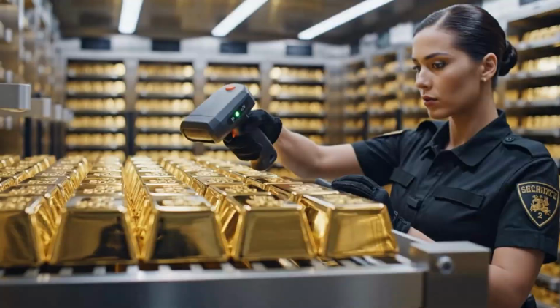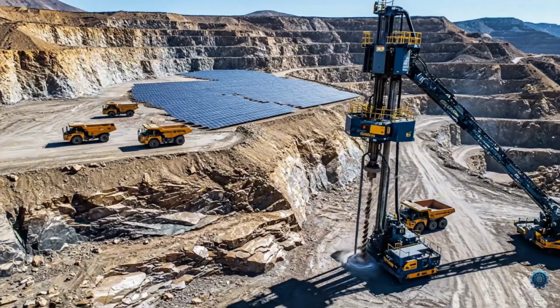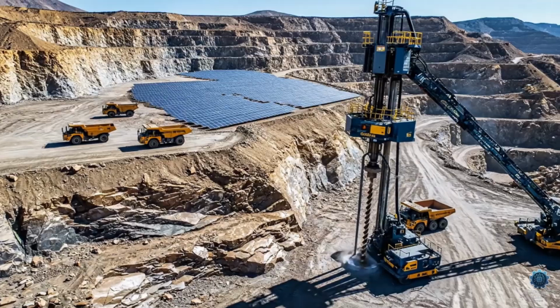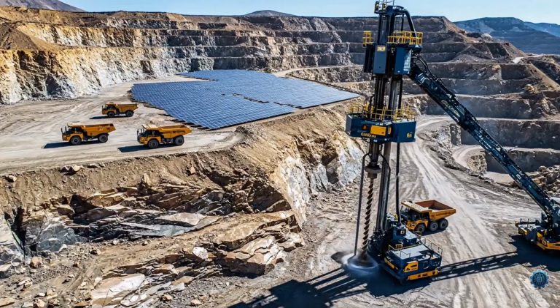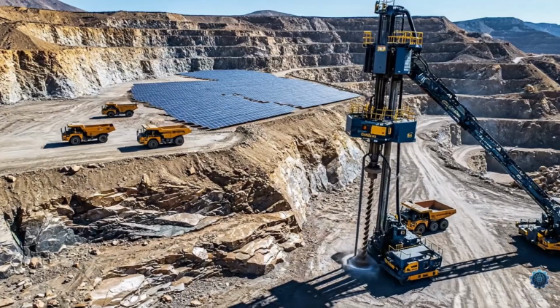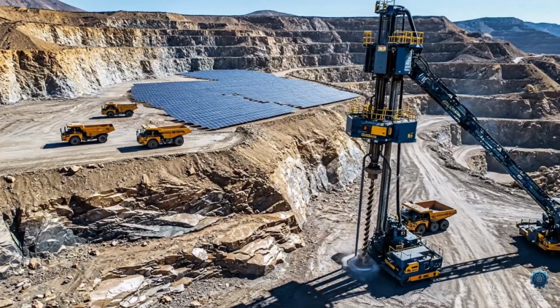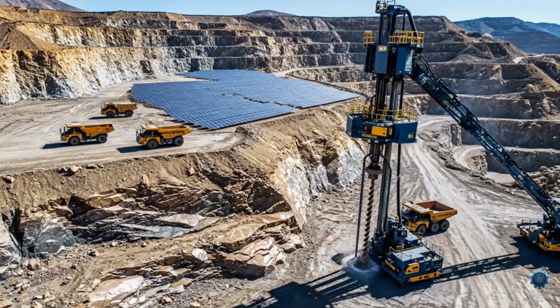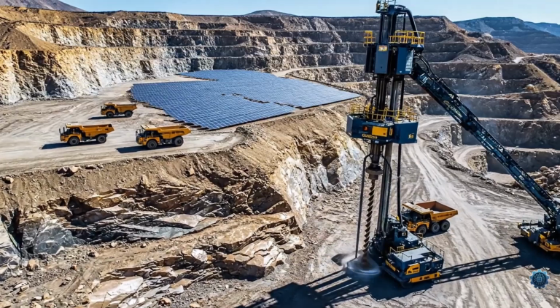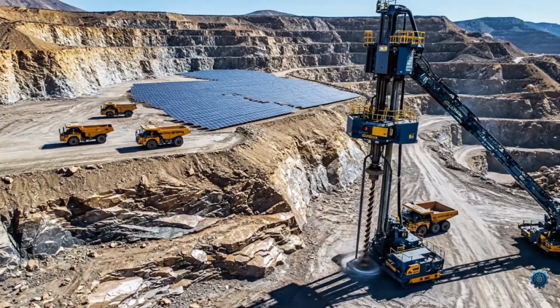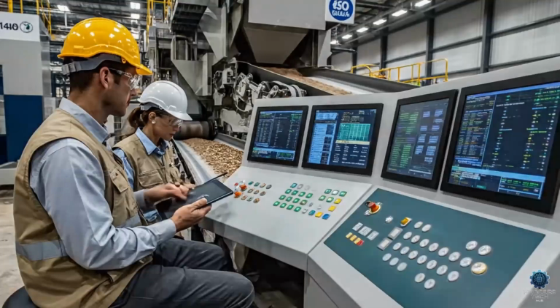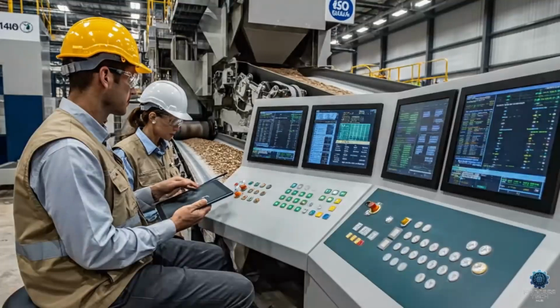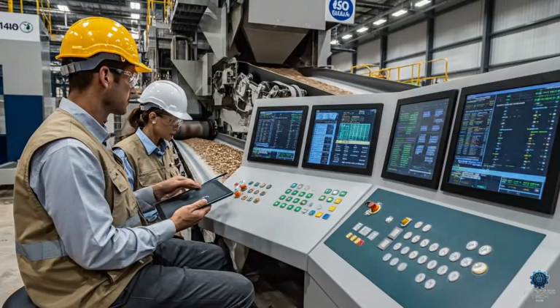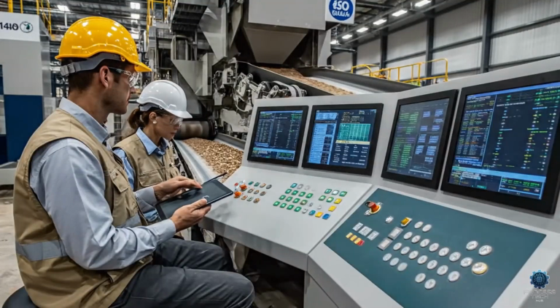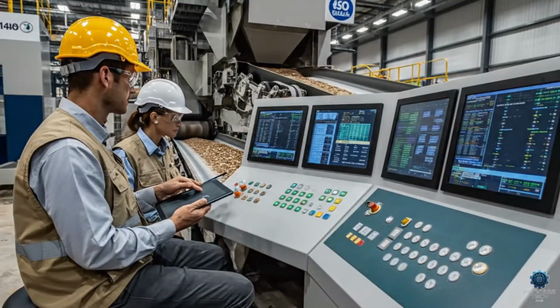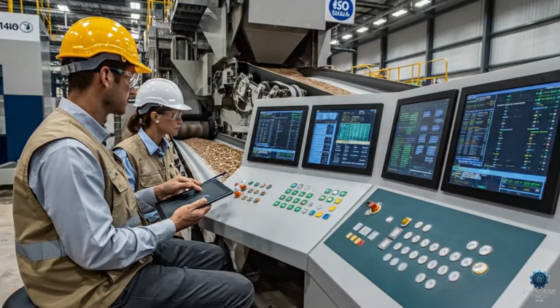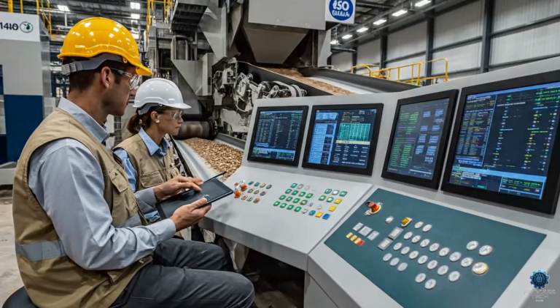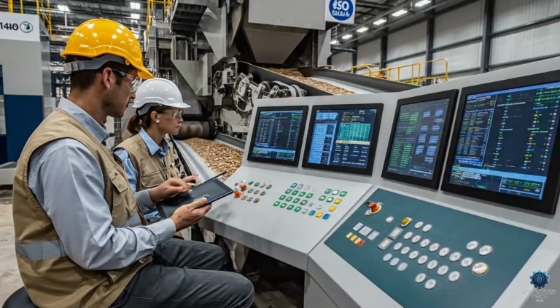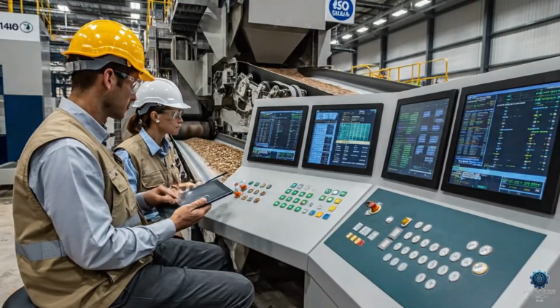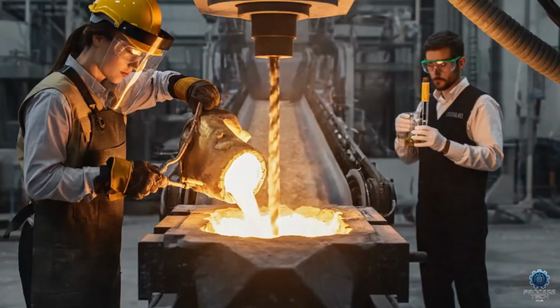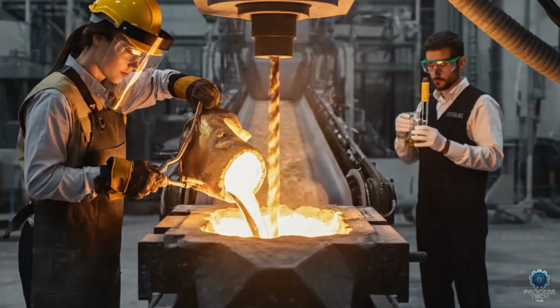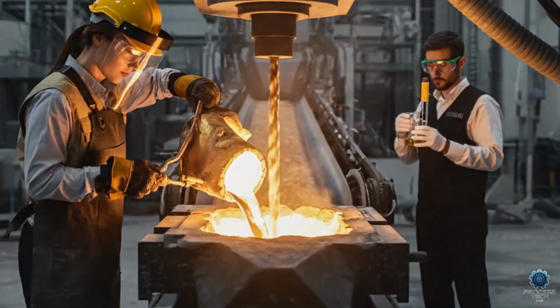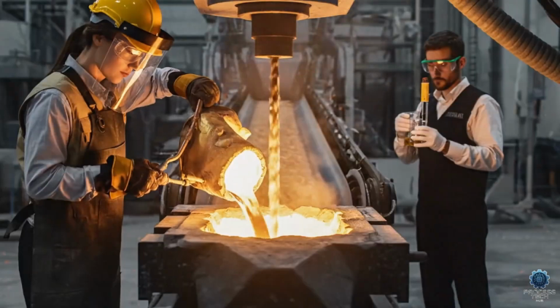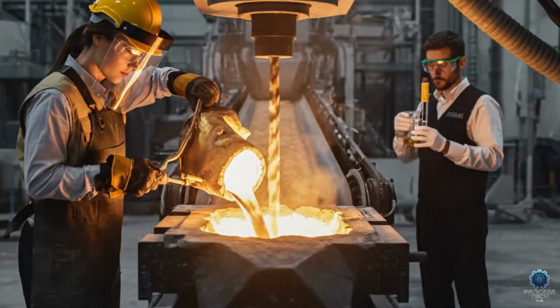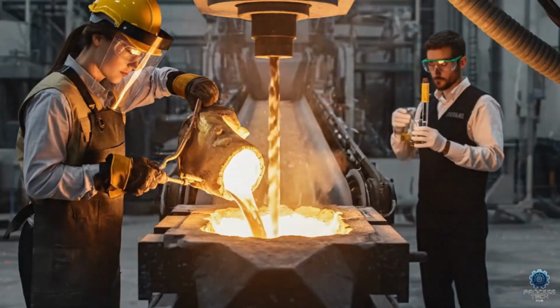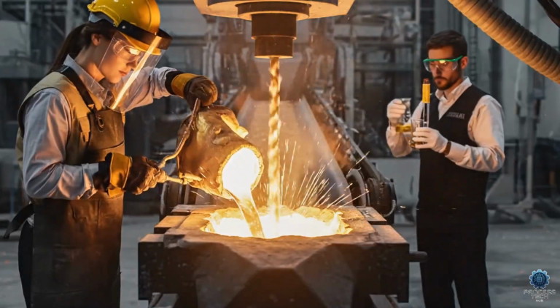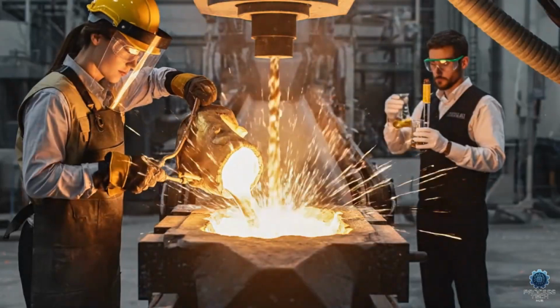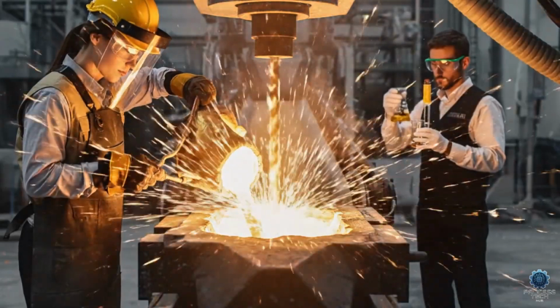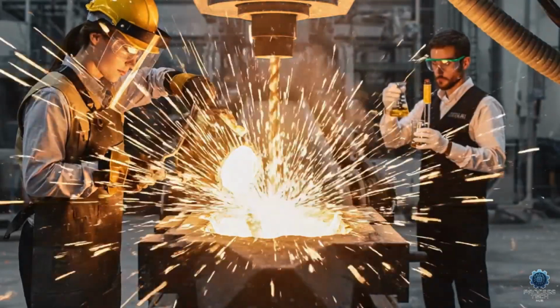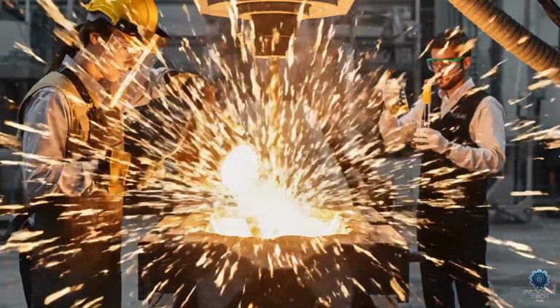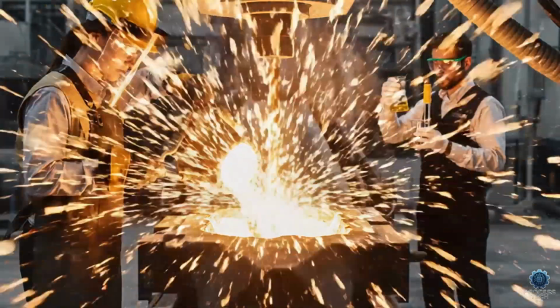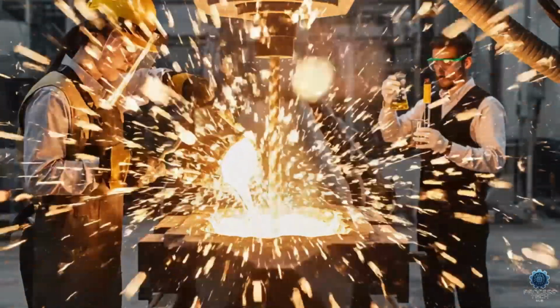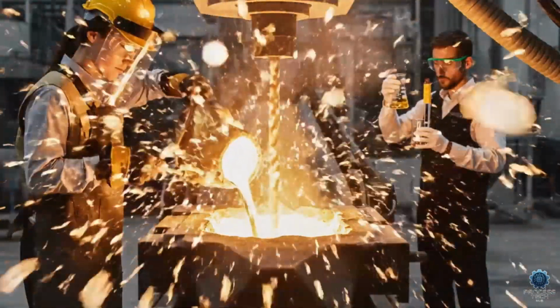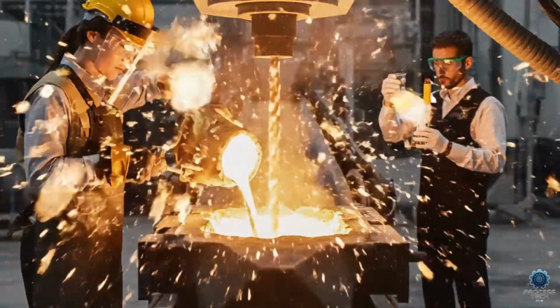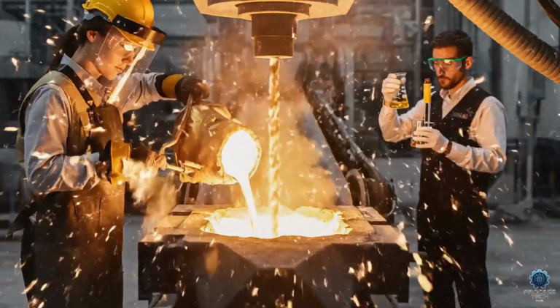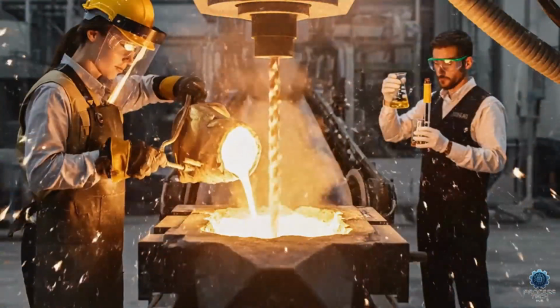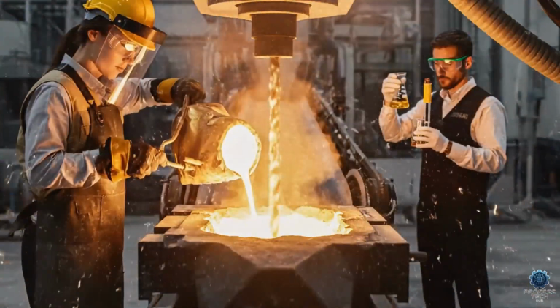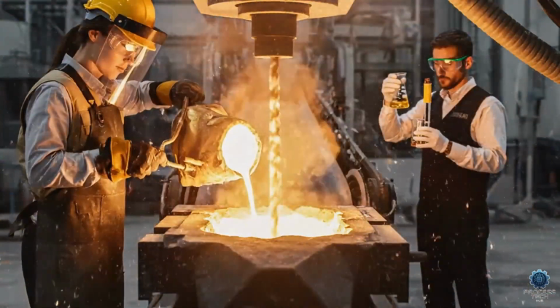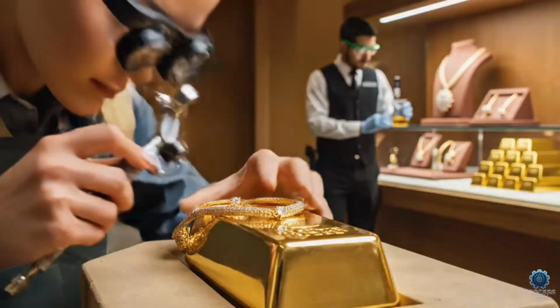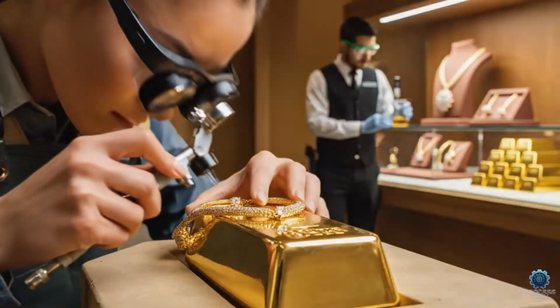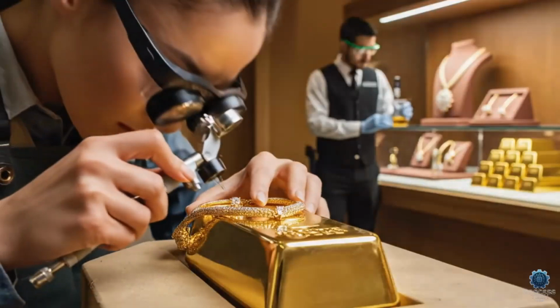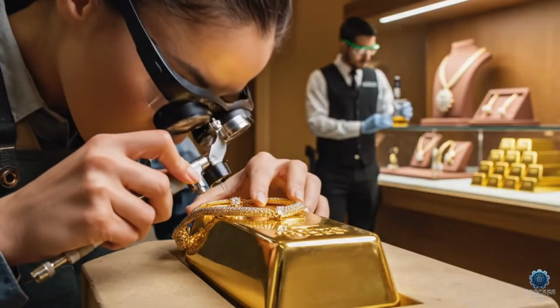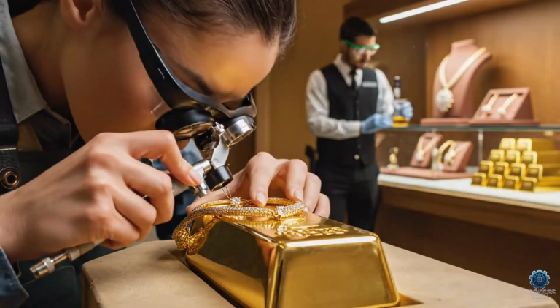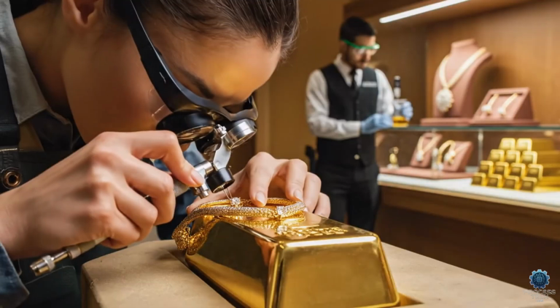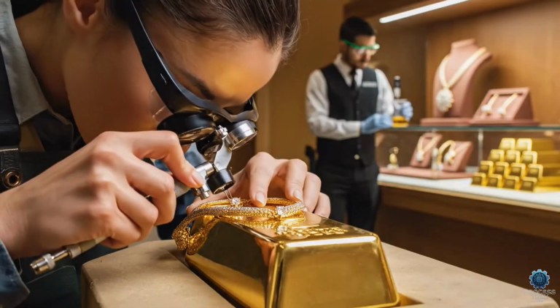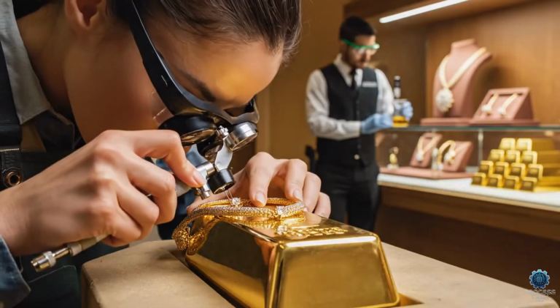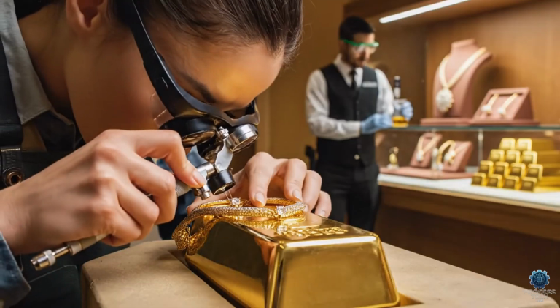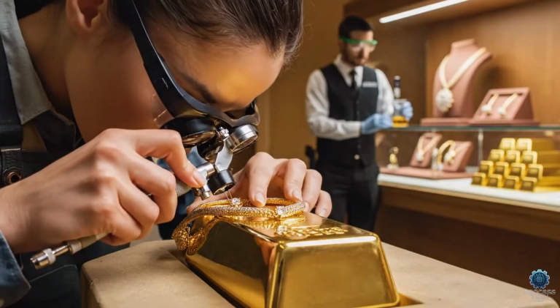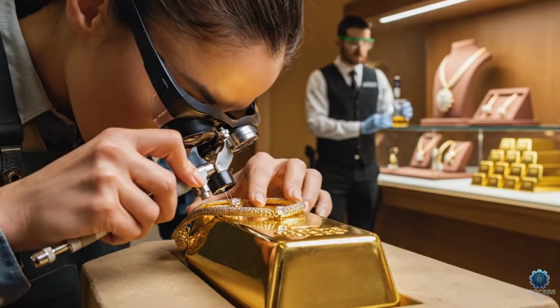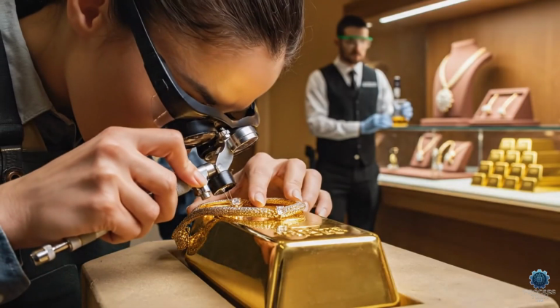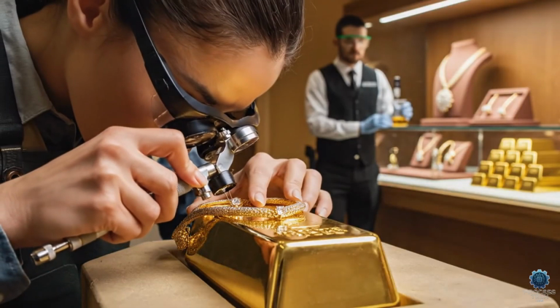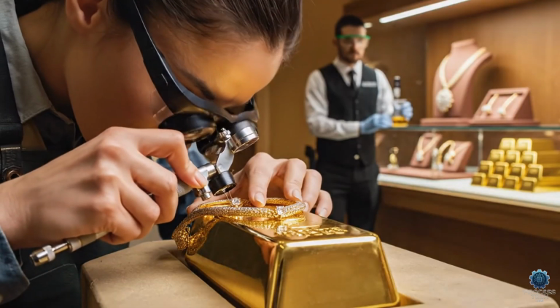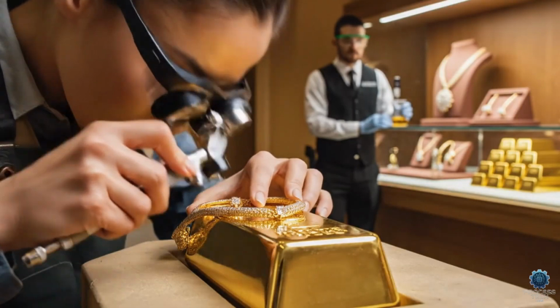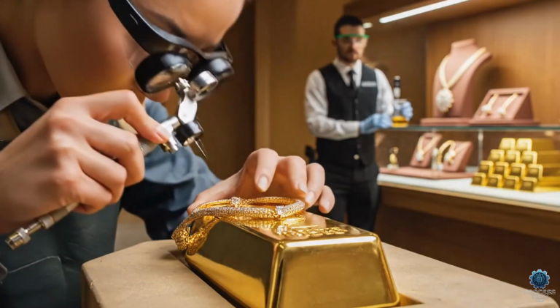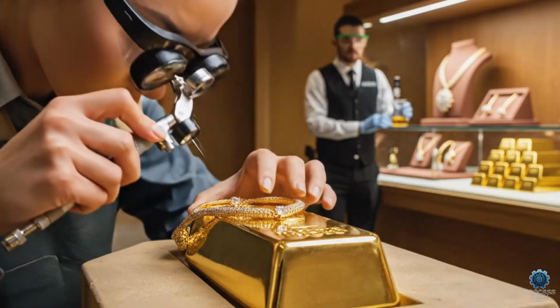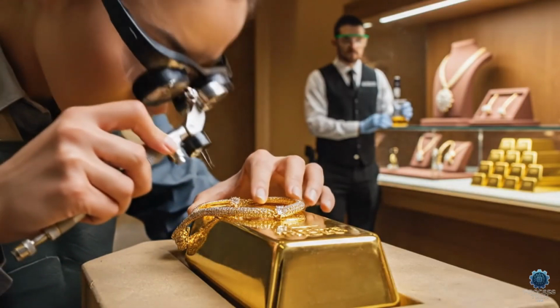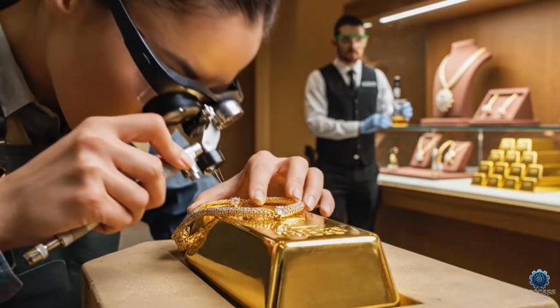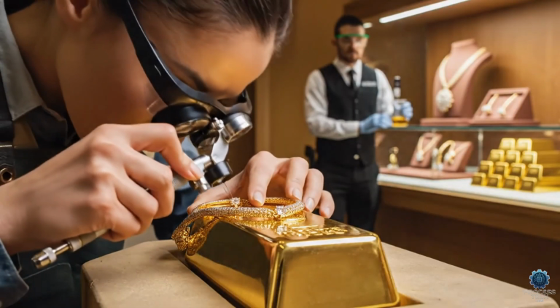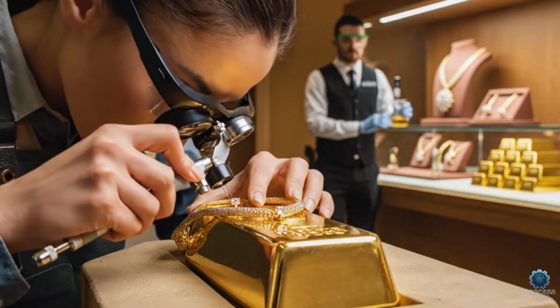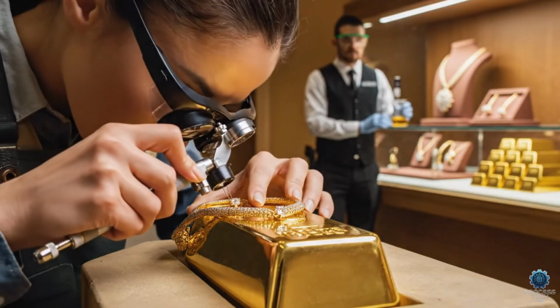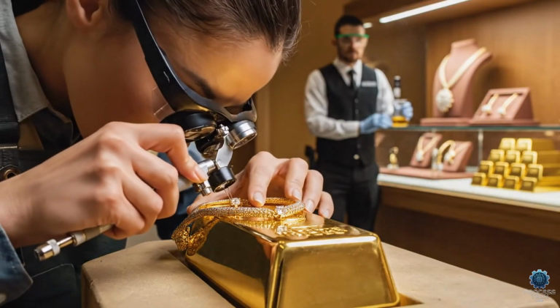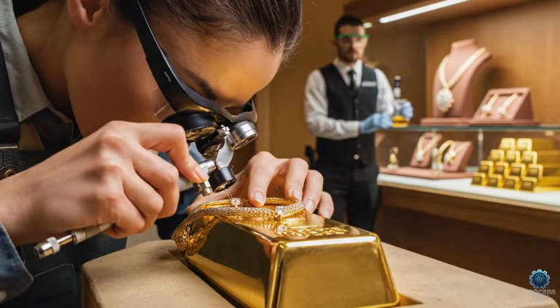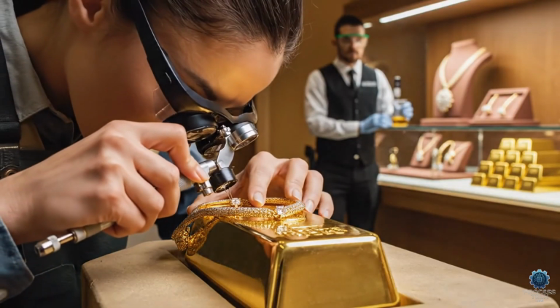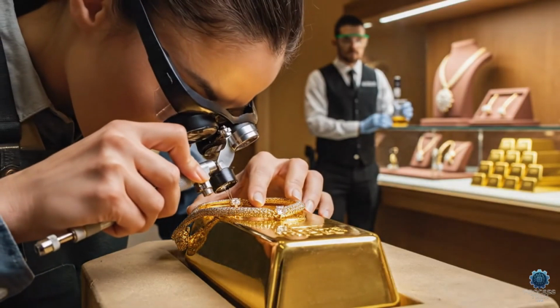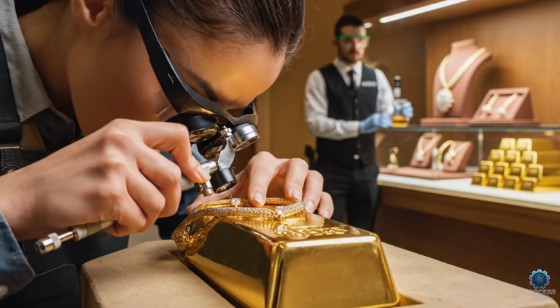The journey from raw ore to a masterpiece begins deep within the earth, guided by precision engineering and sustainable practices.